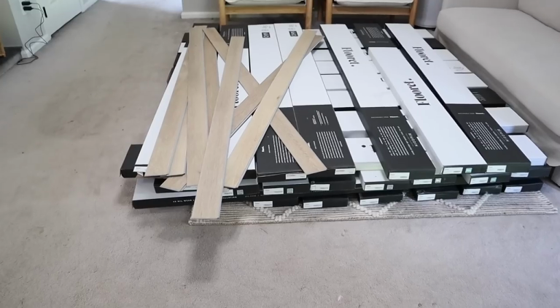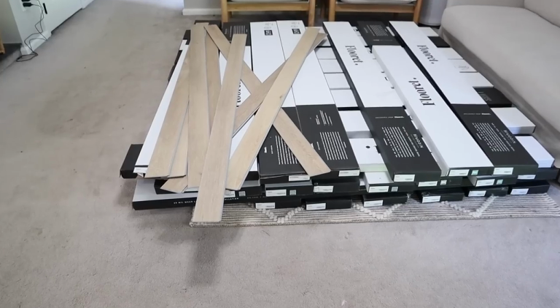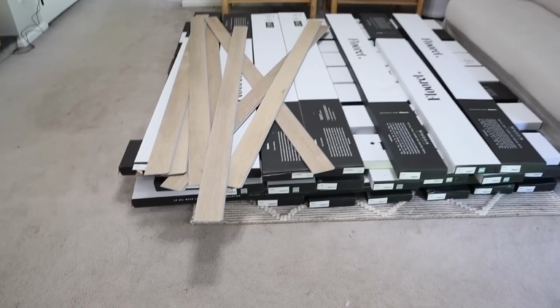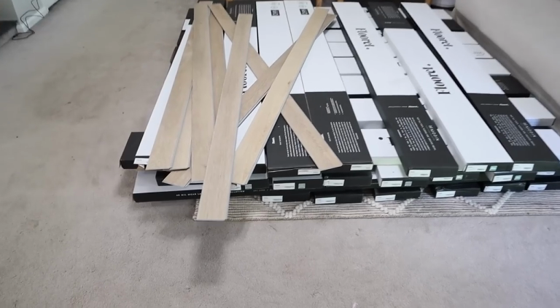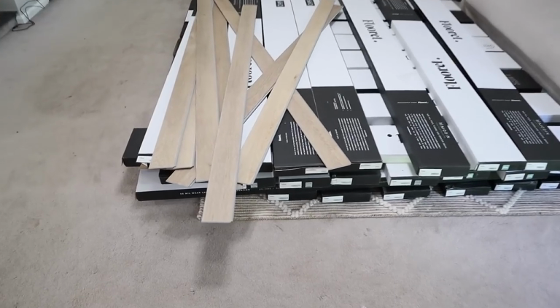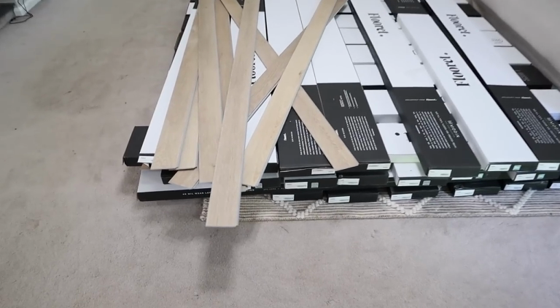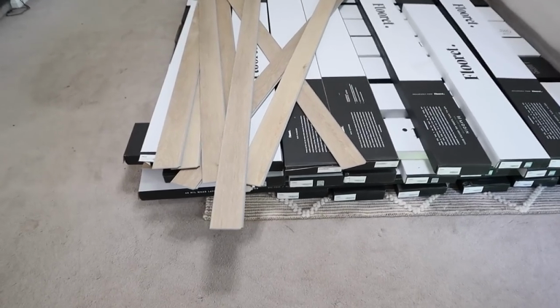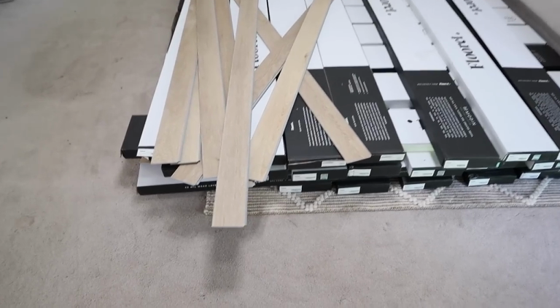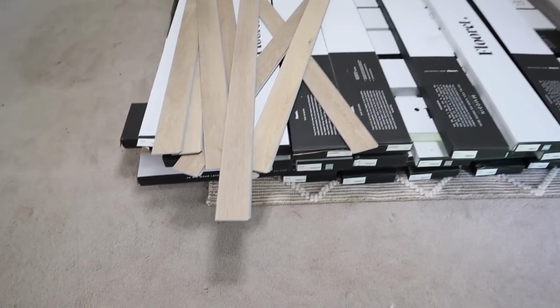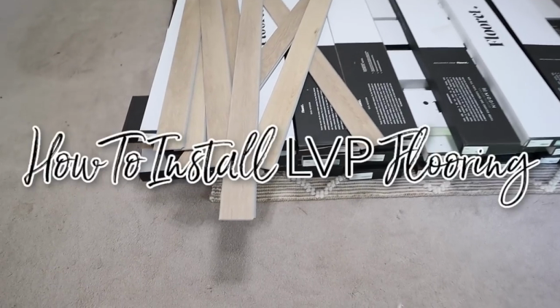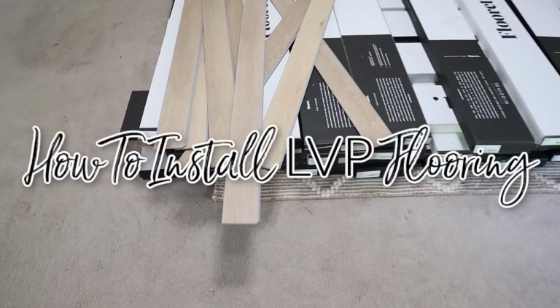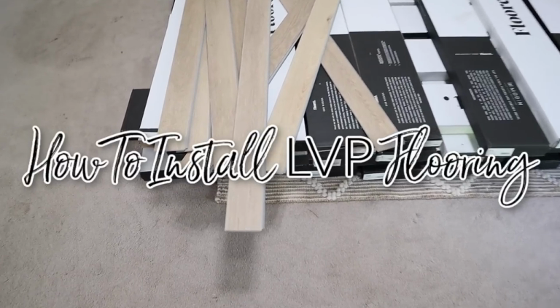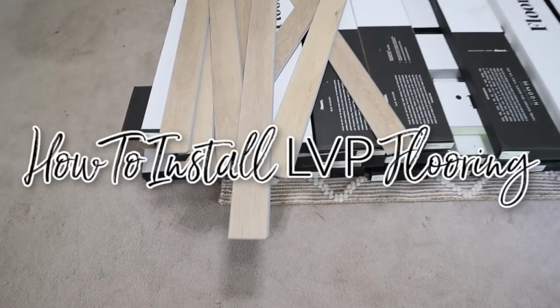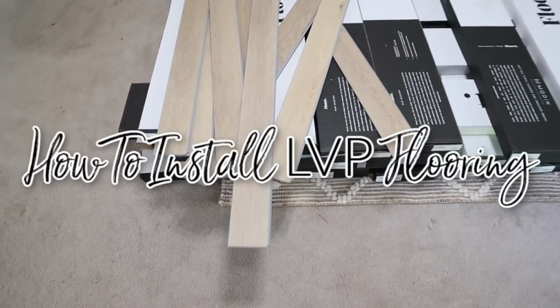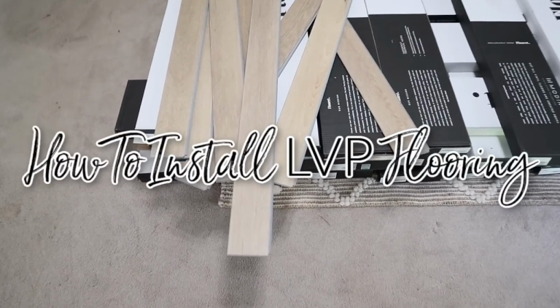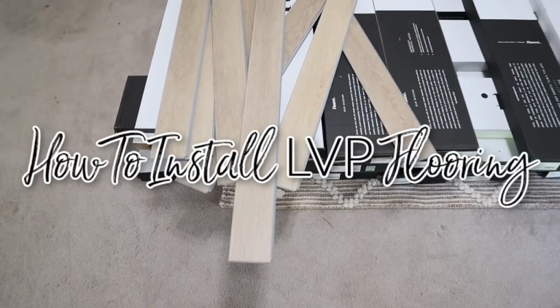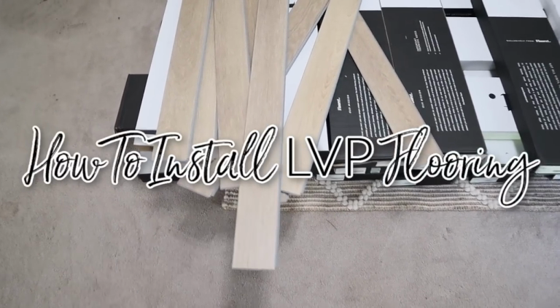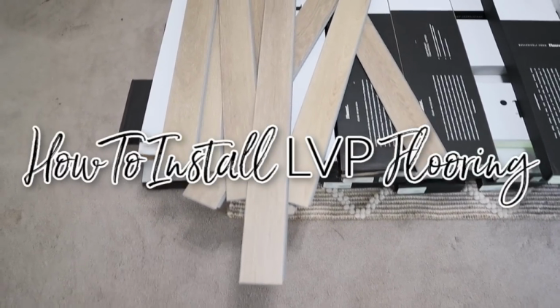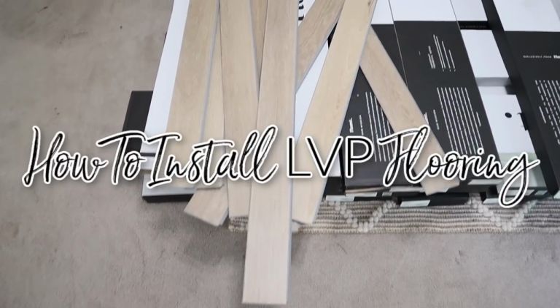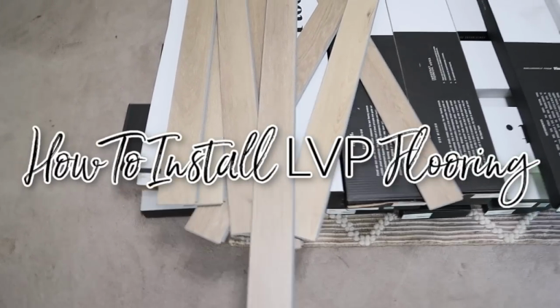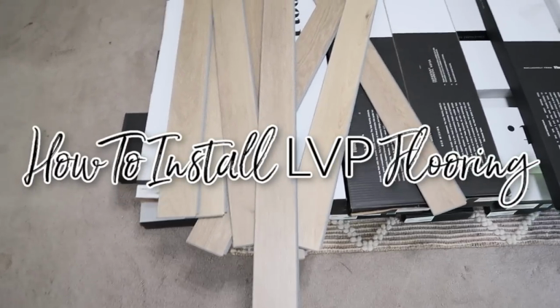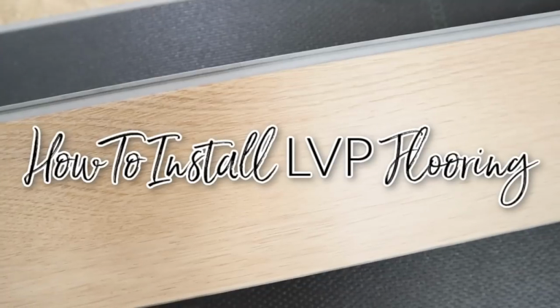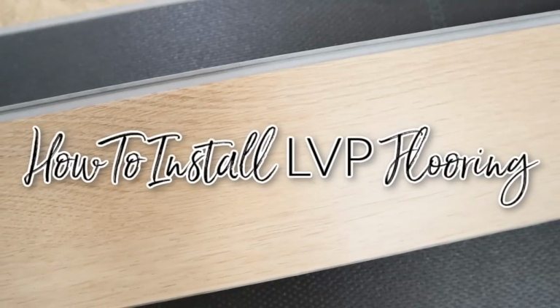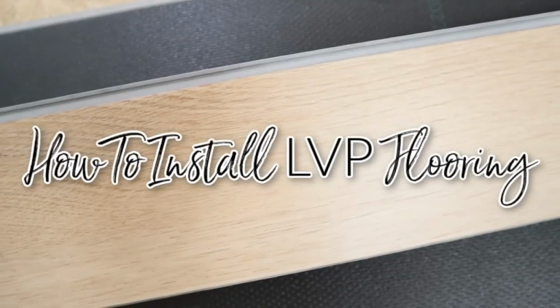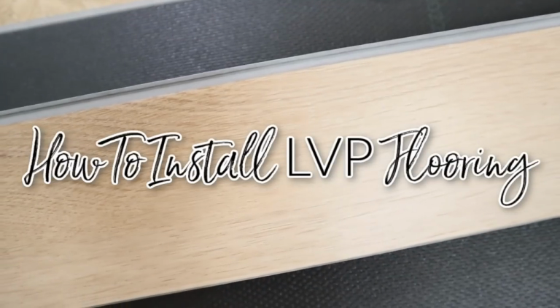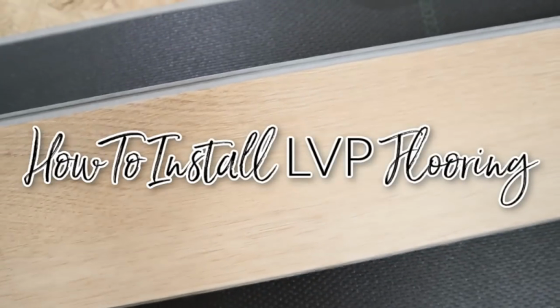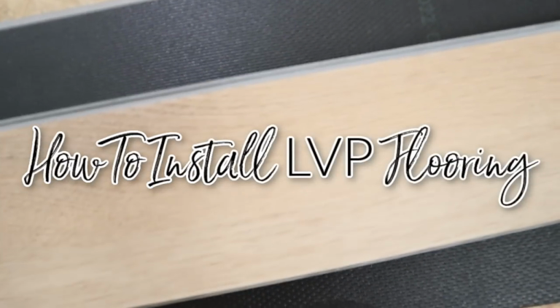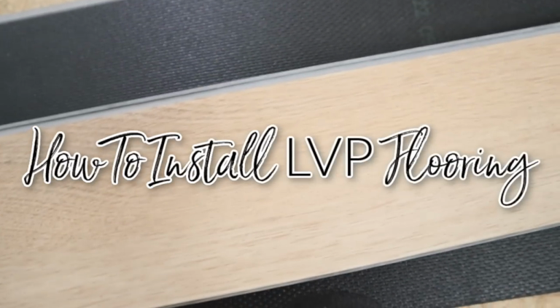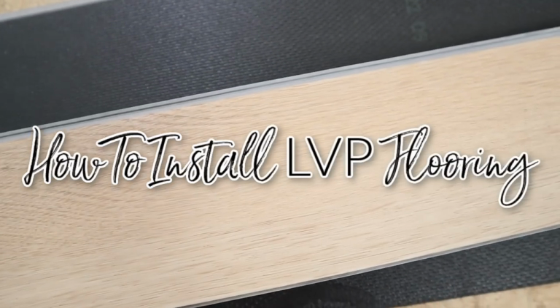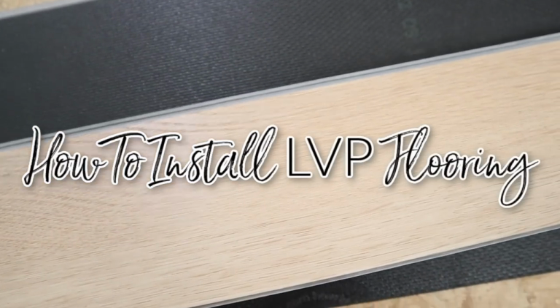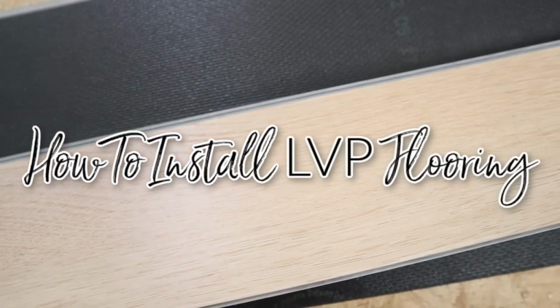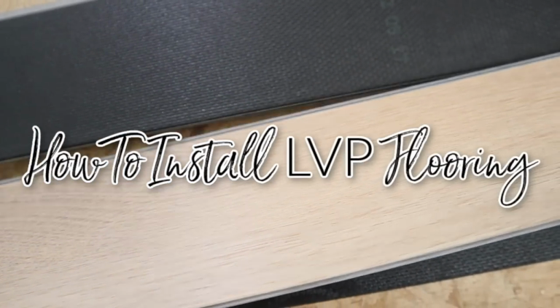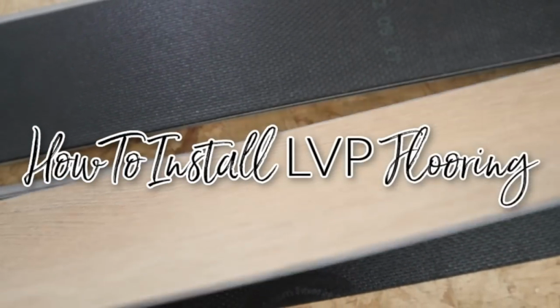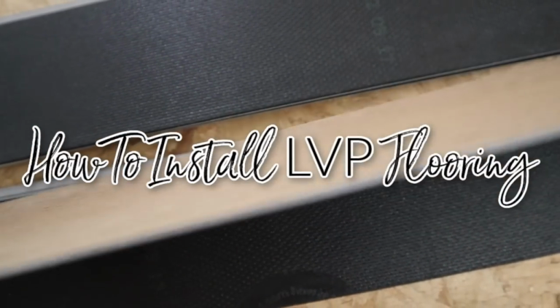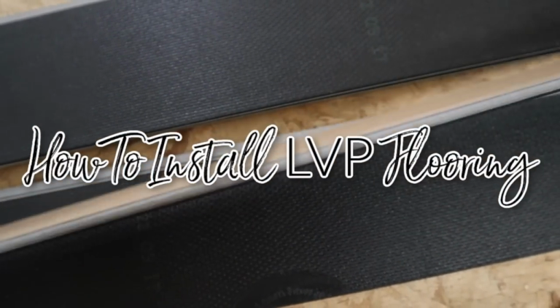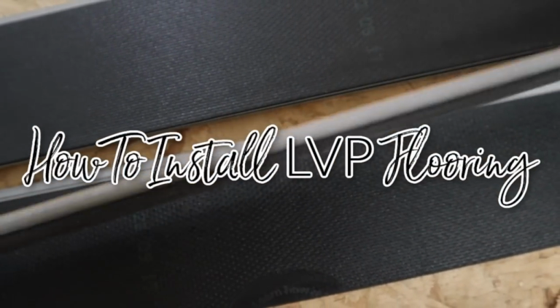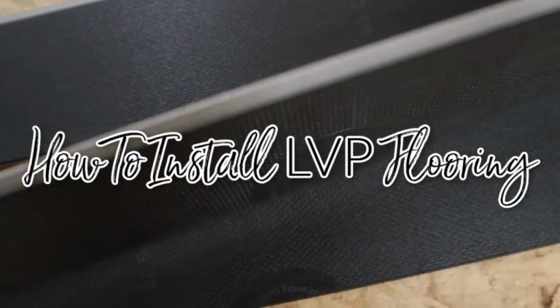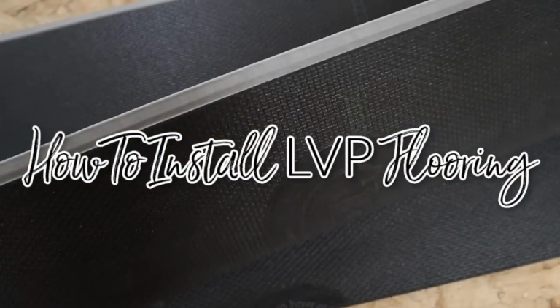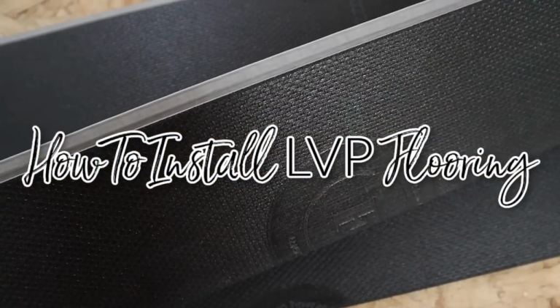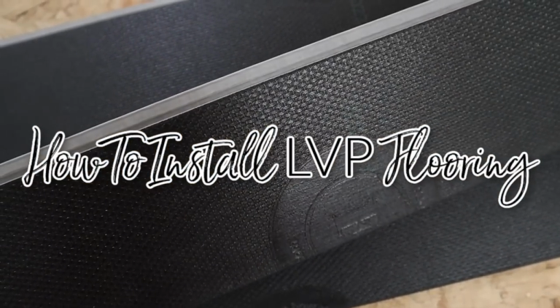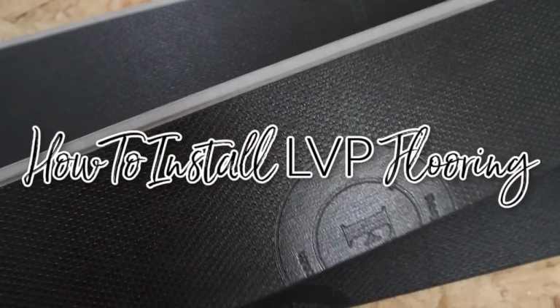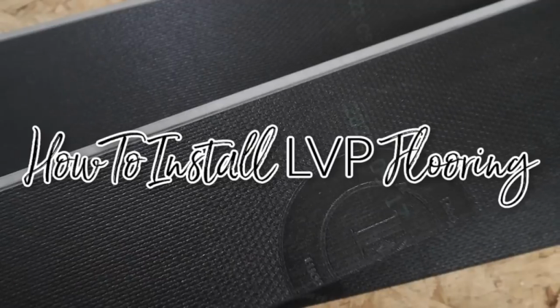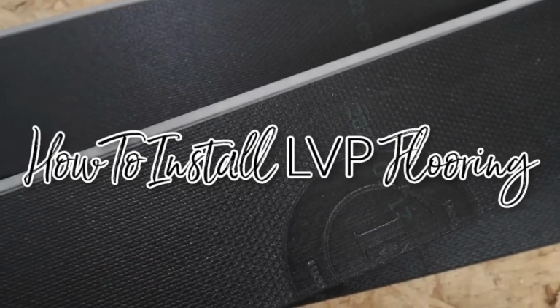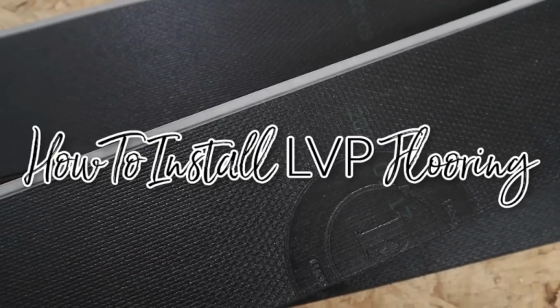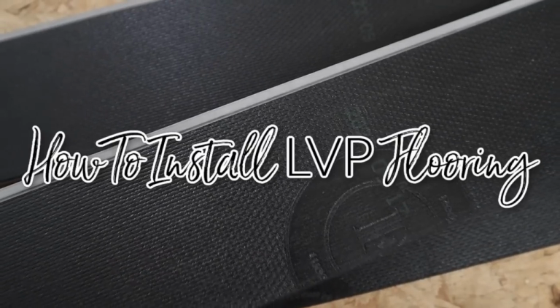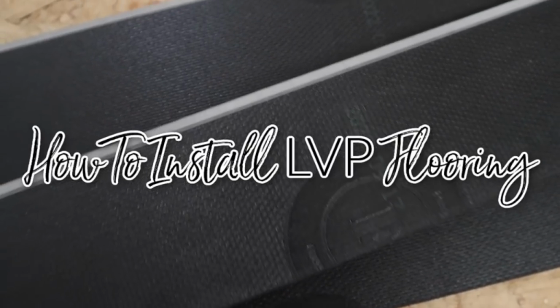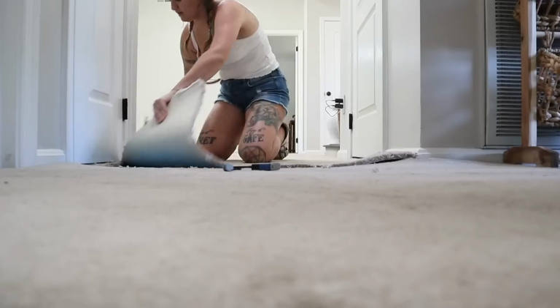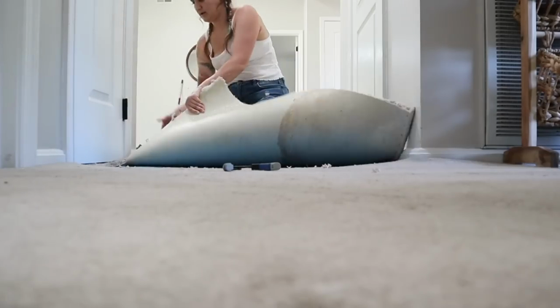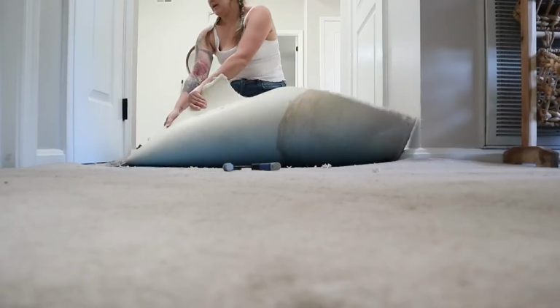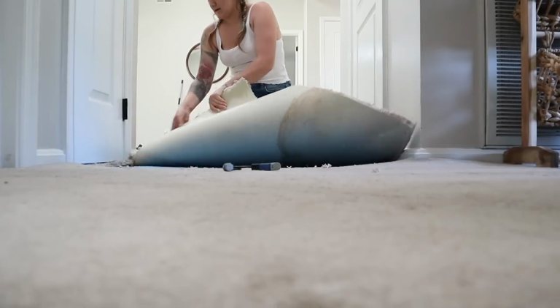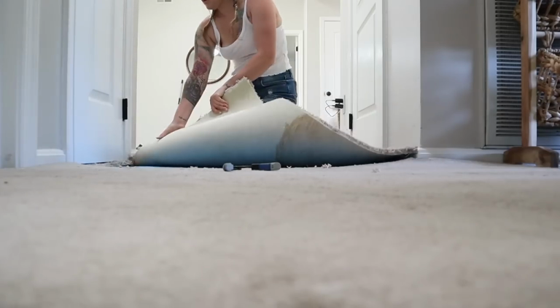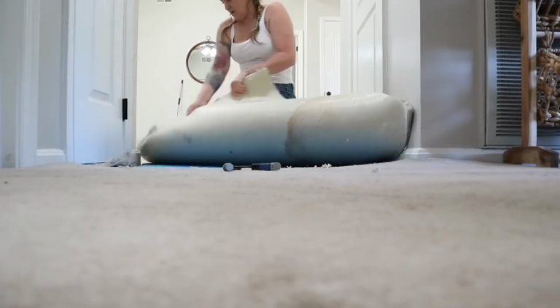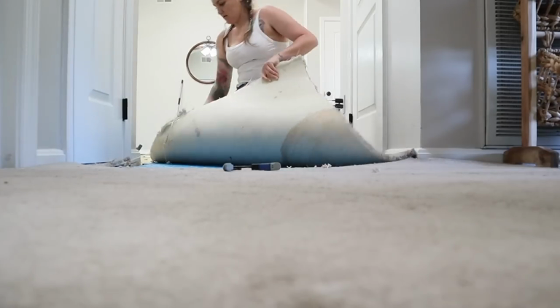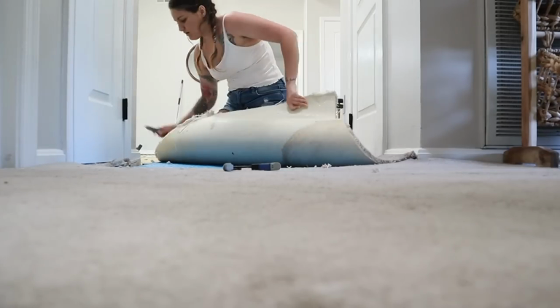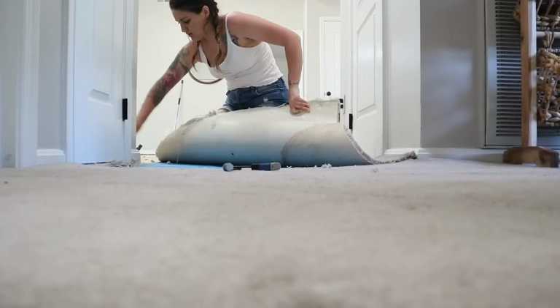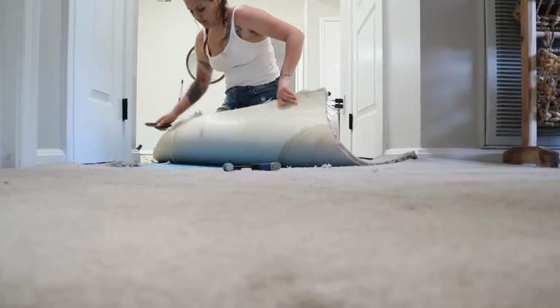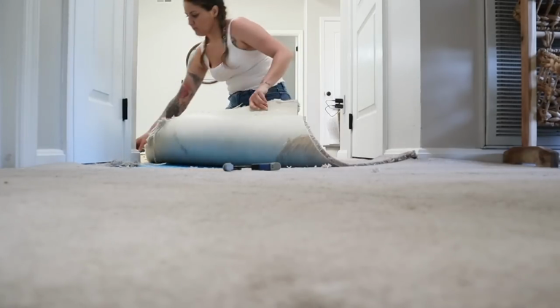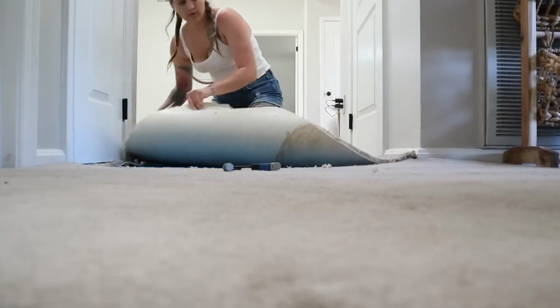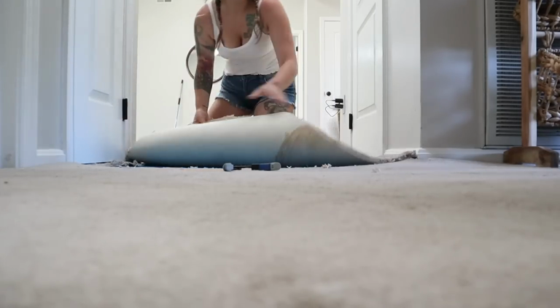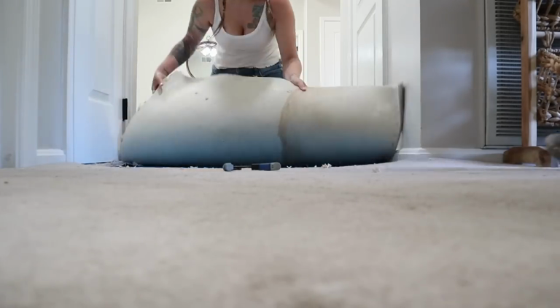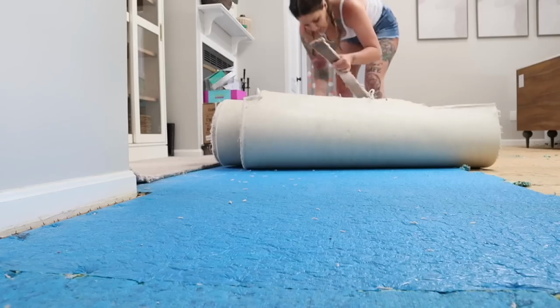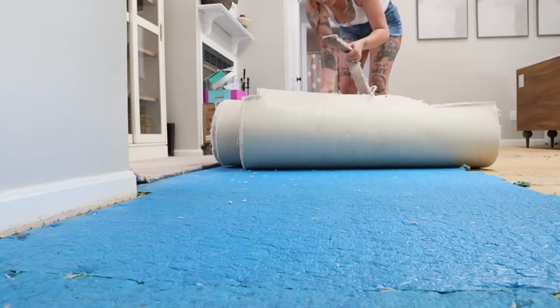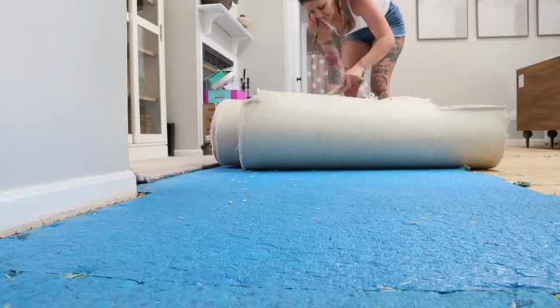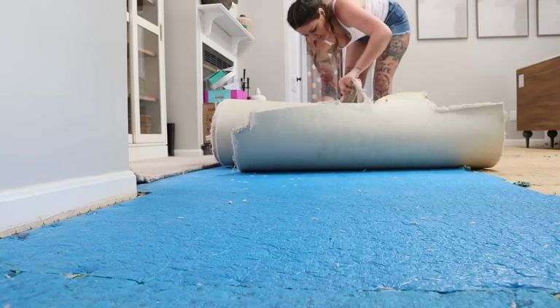Hey guys! Welcome back for a tutorial-style video on how to install LVP flooring like a professional, except it's a DIY.